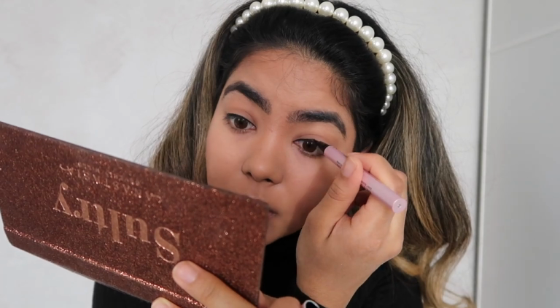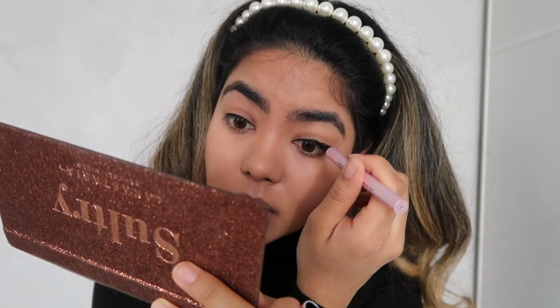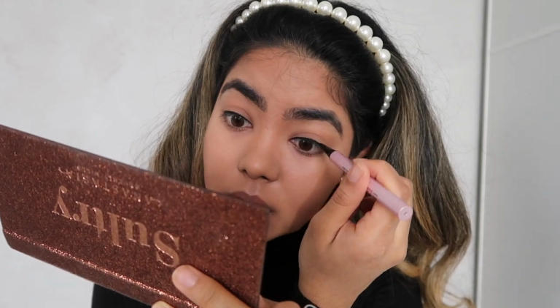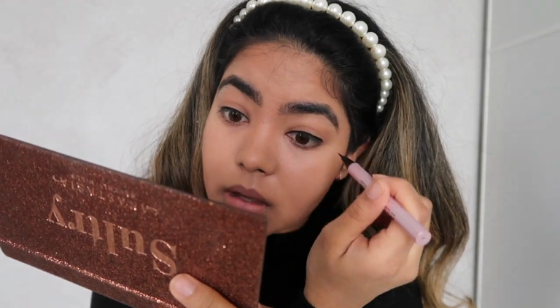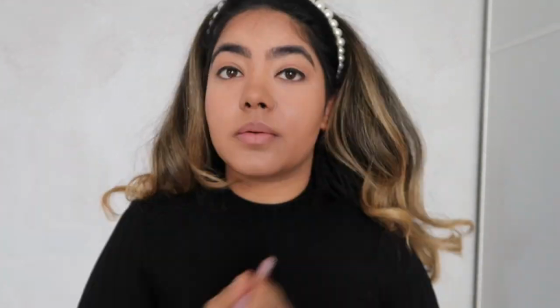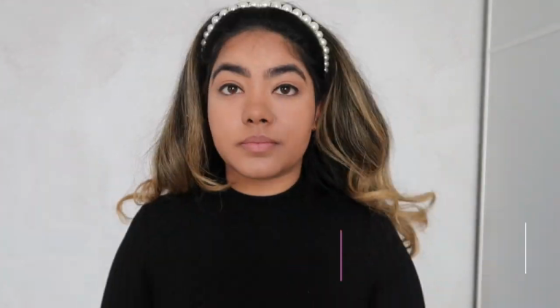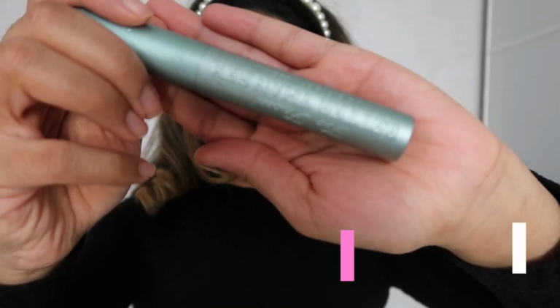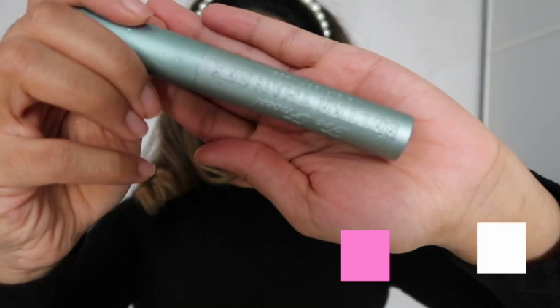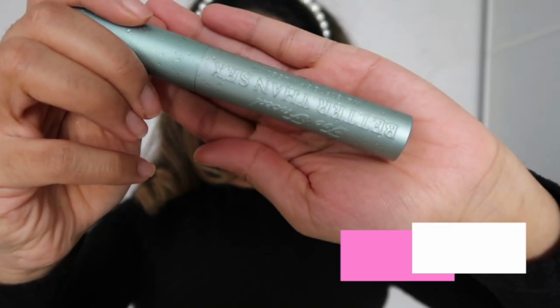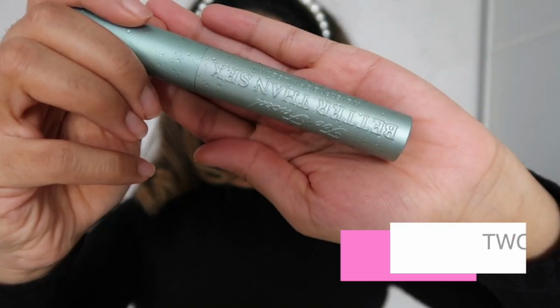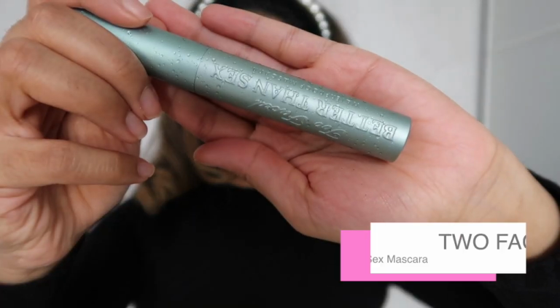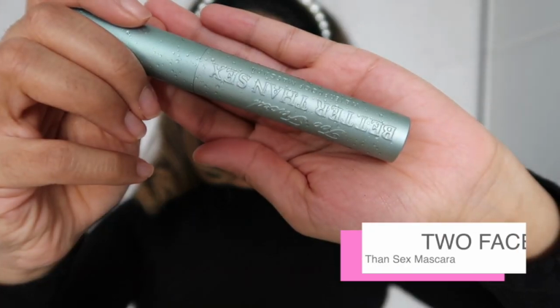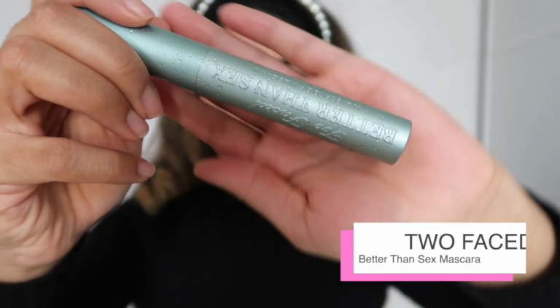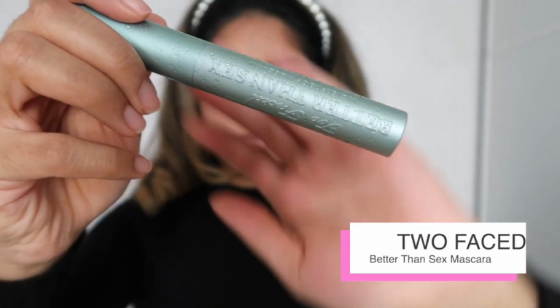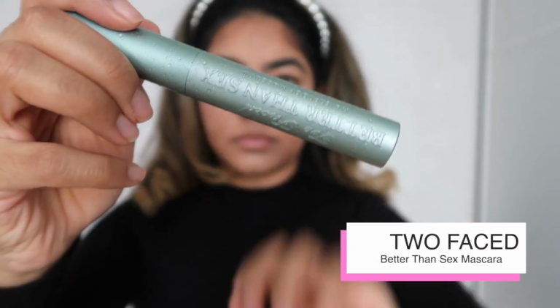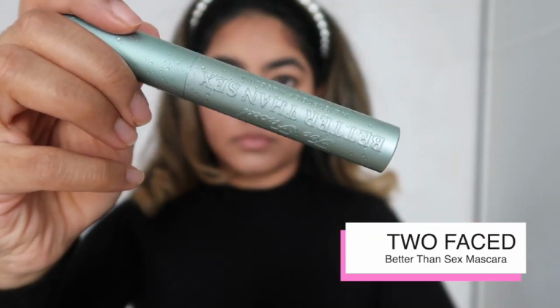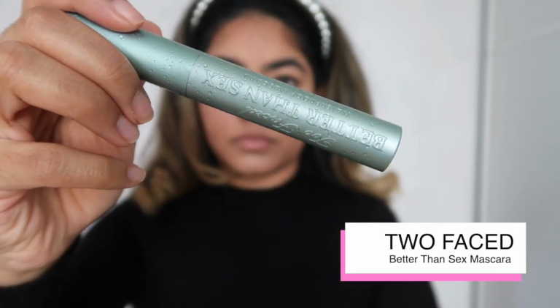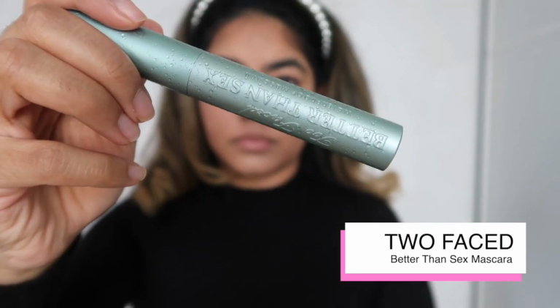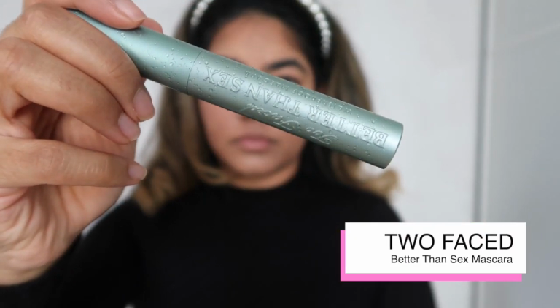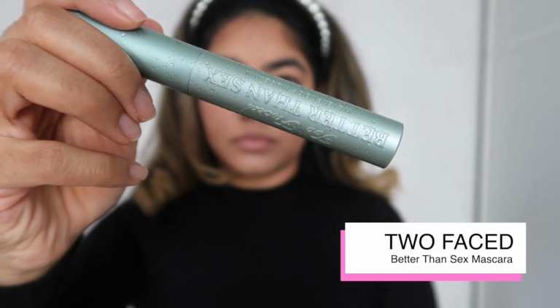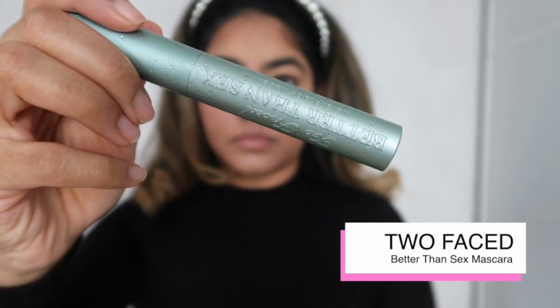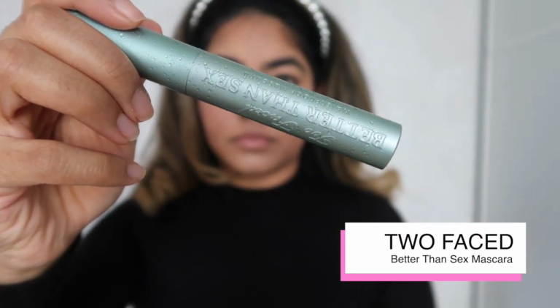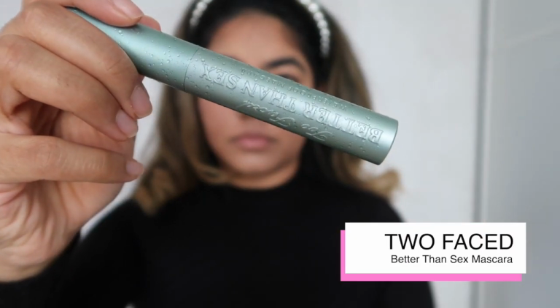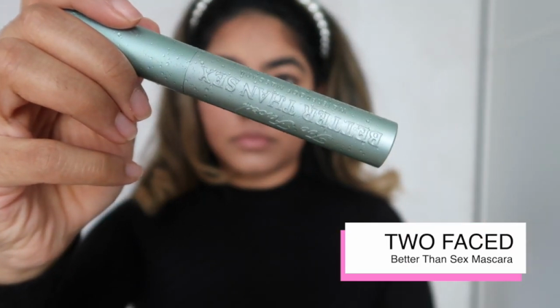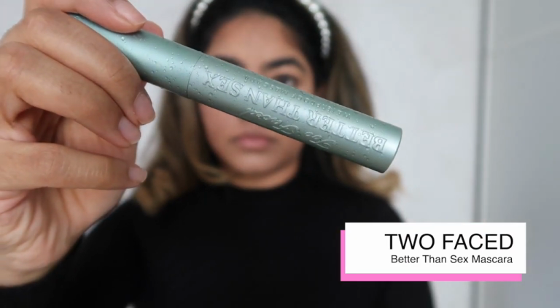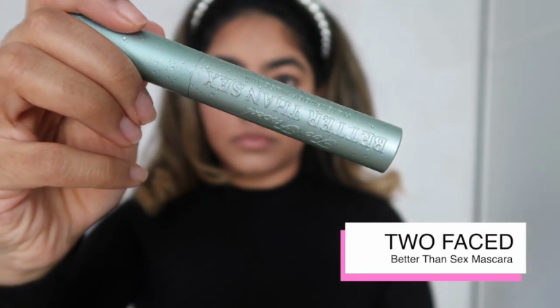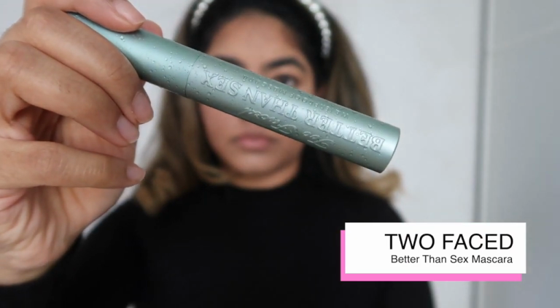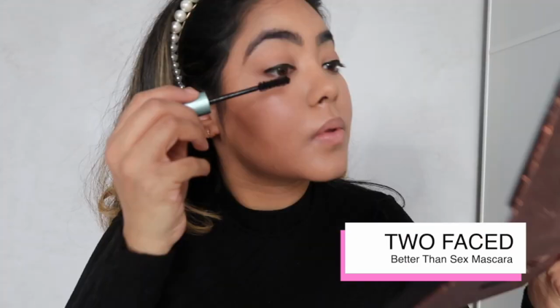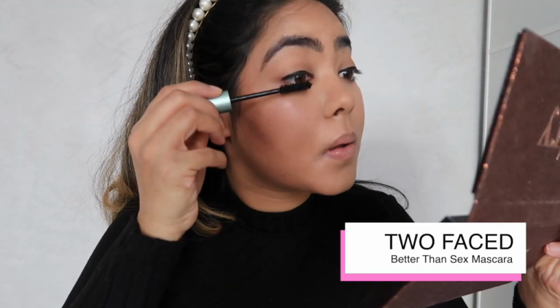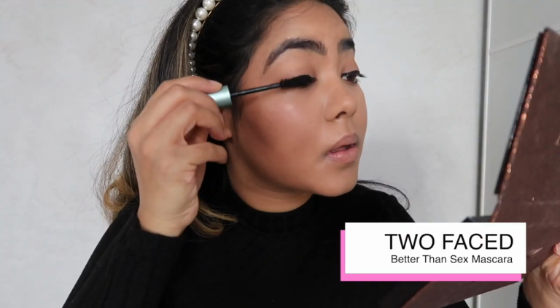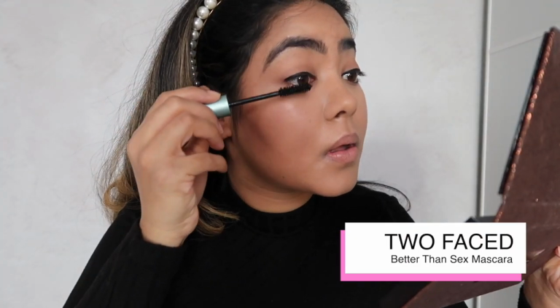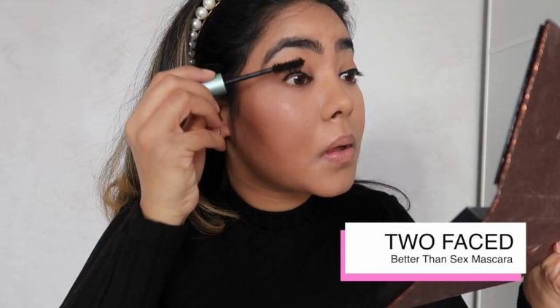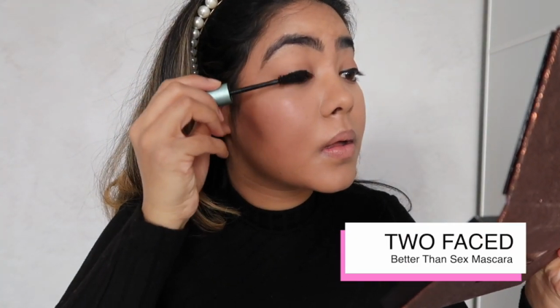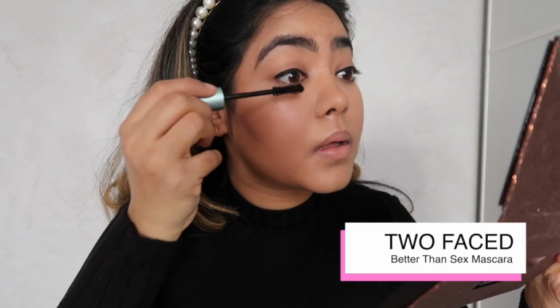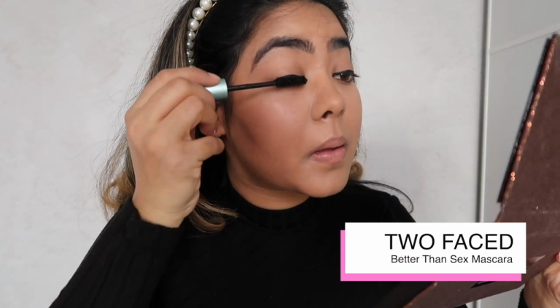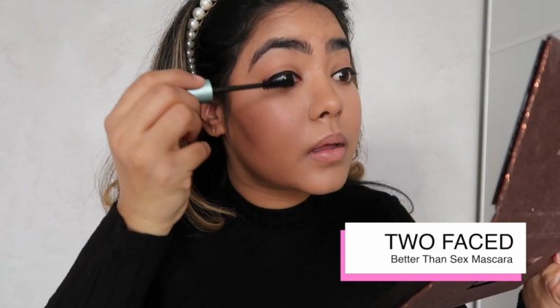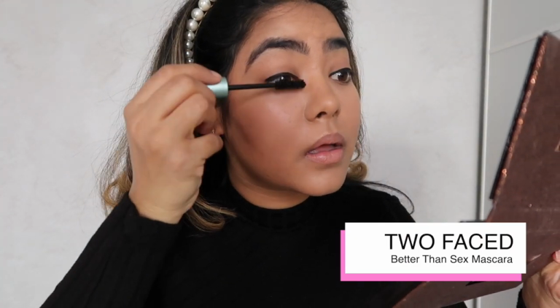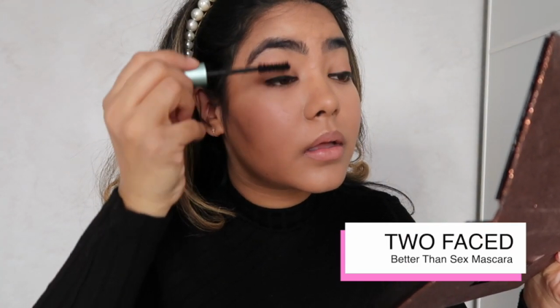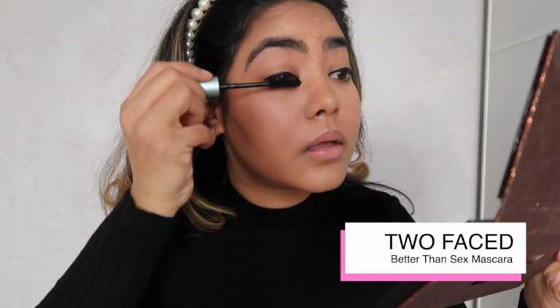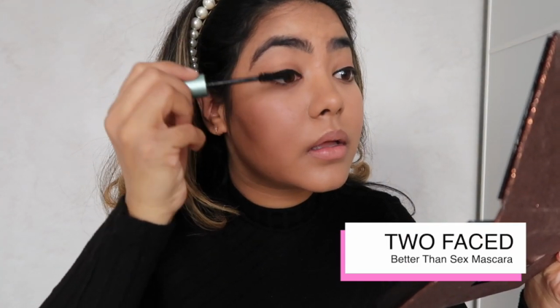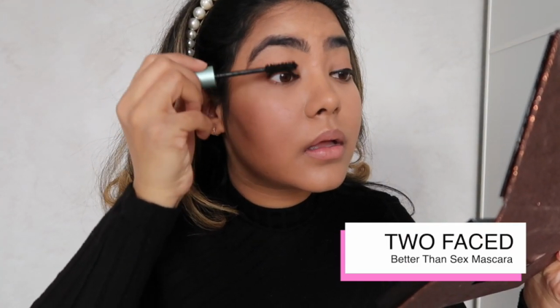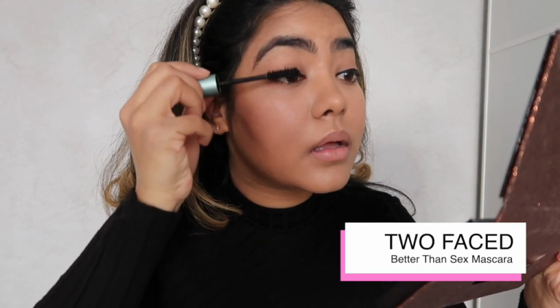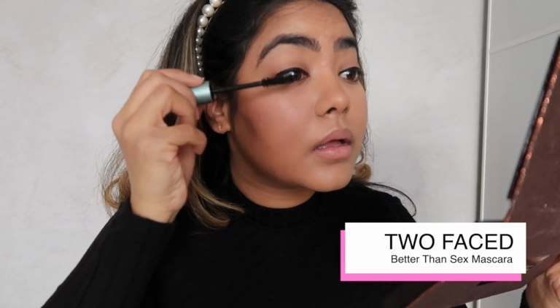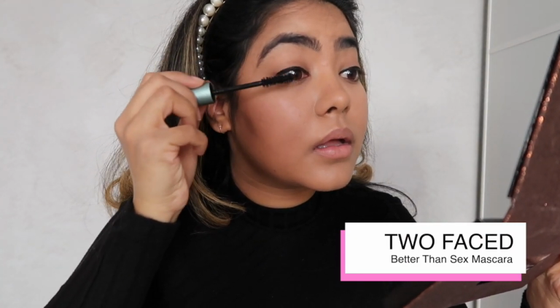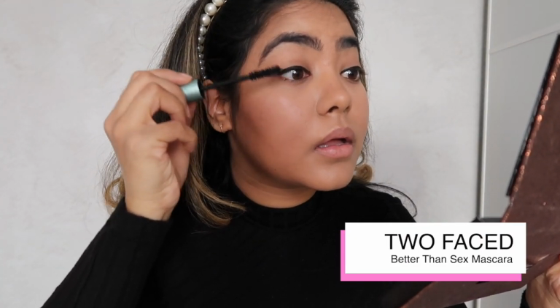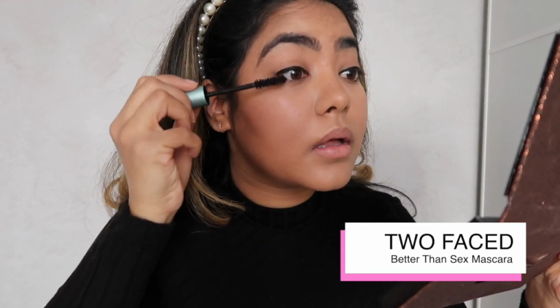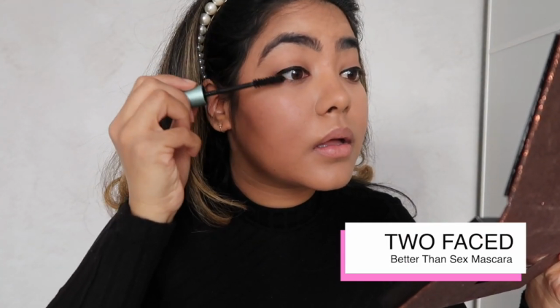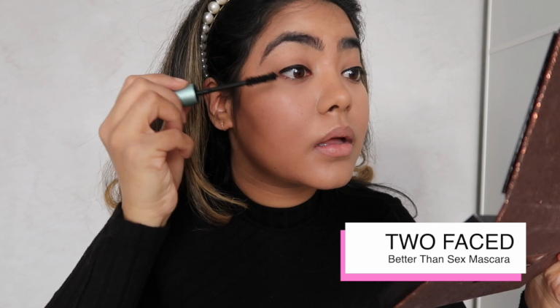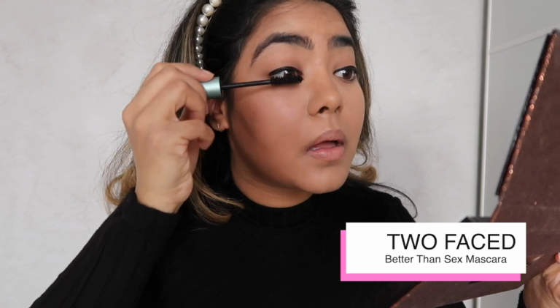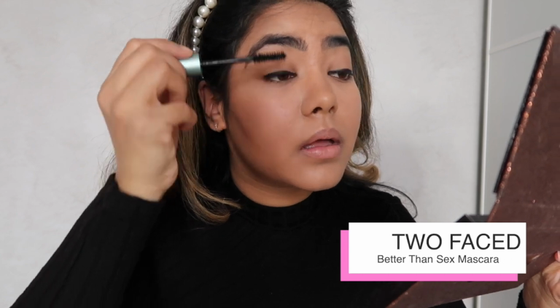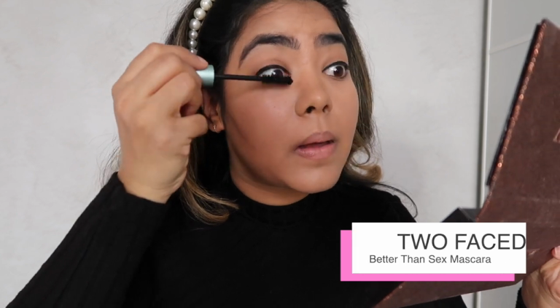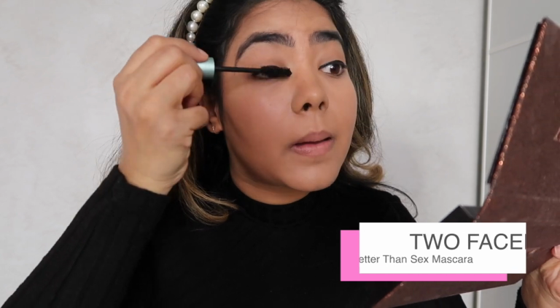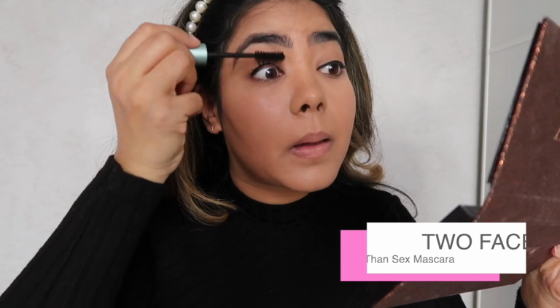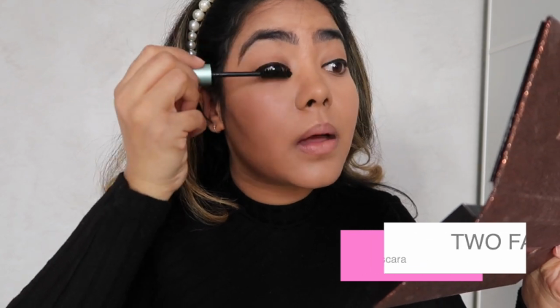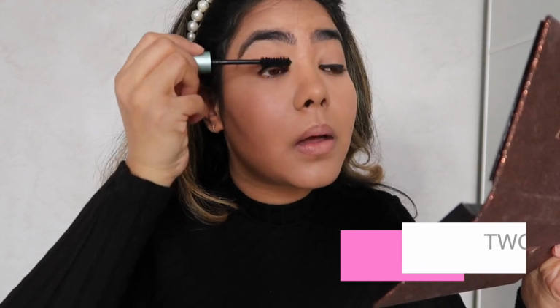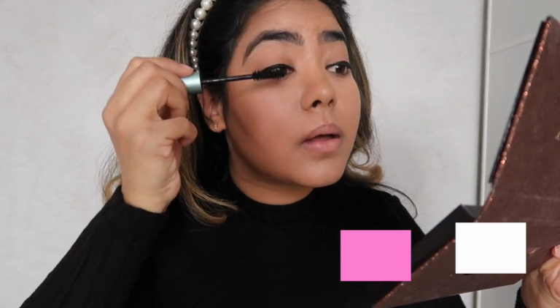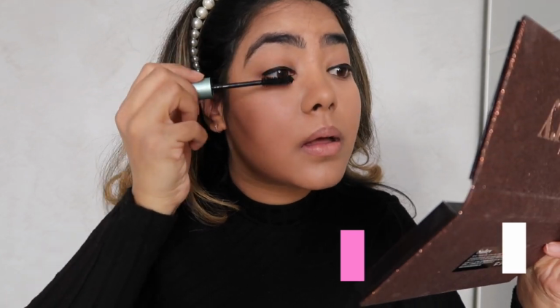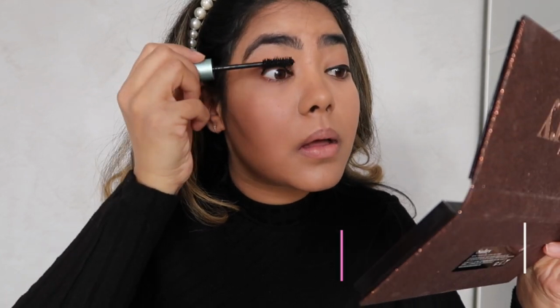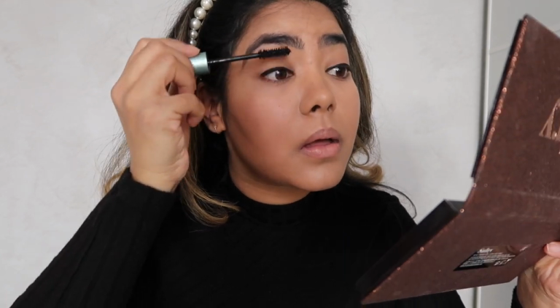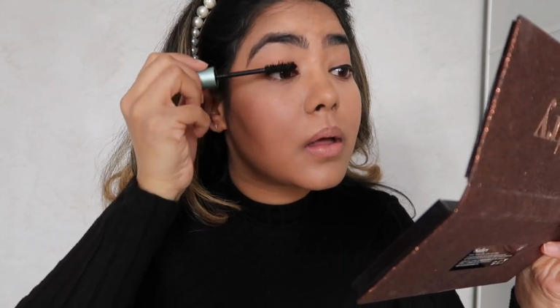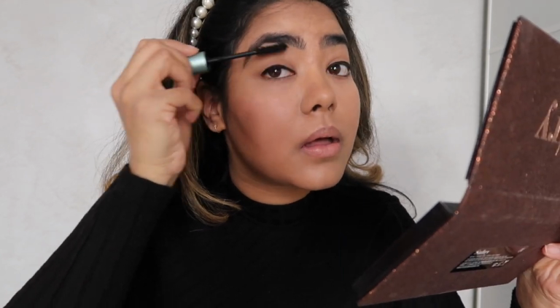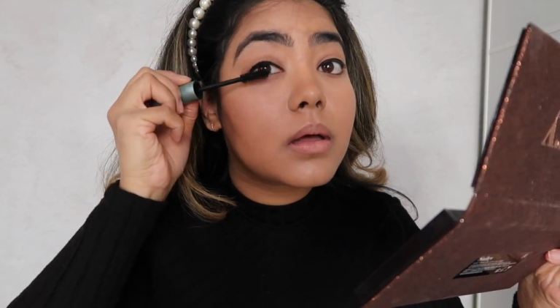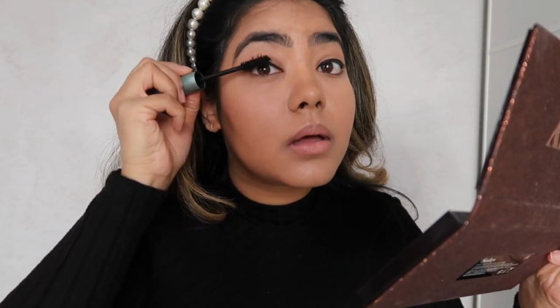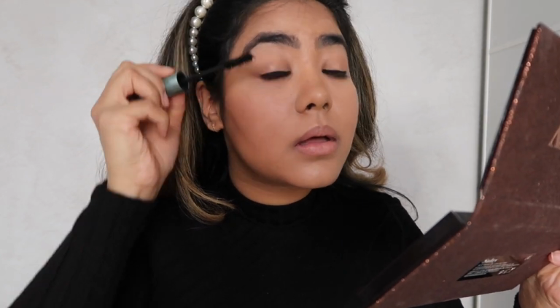Now that my lashes are lined I'm going to put on about 100 coats of mascara — I just keep going until they look voluminous and long.